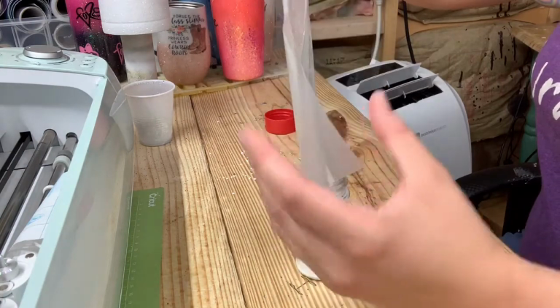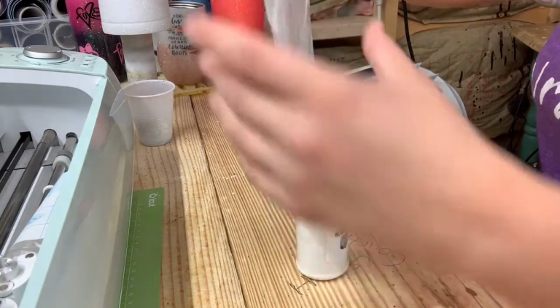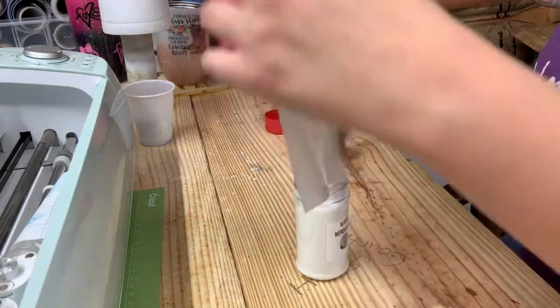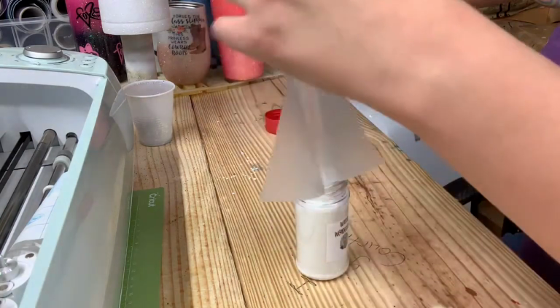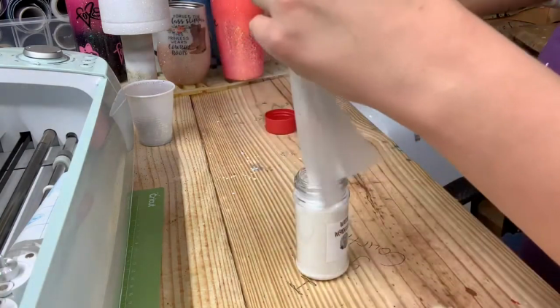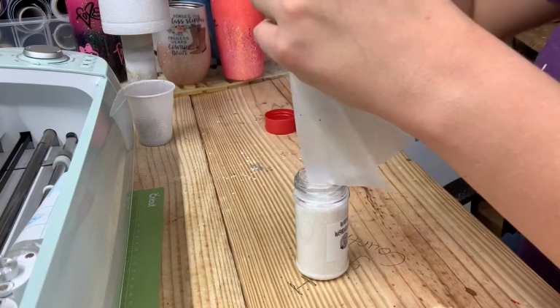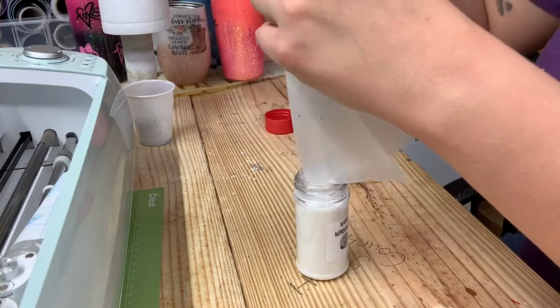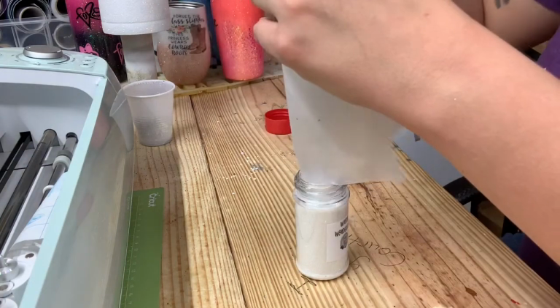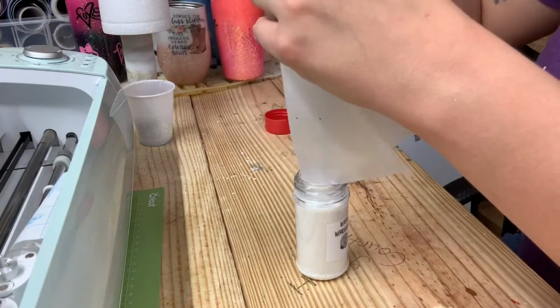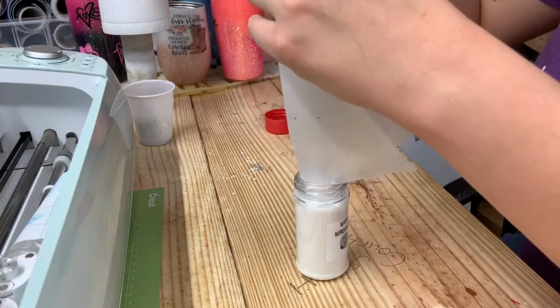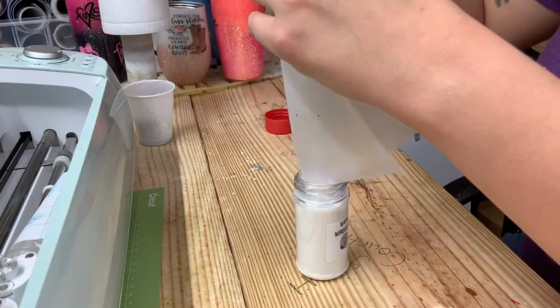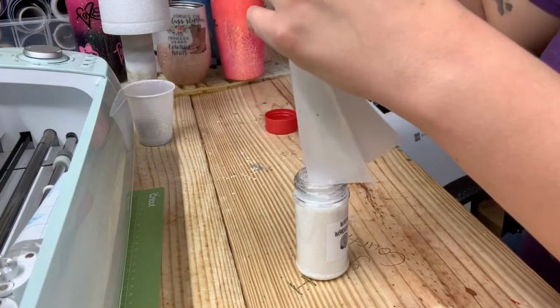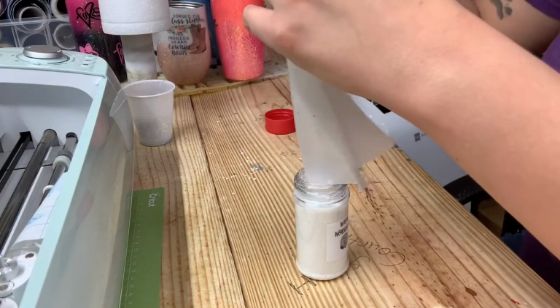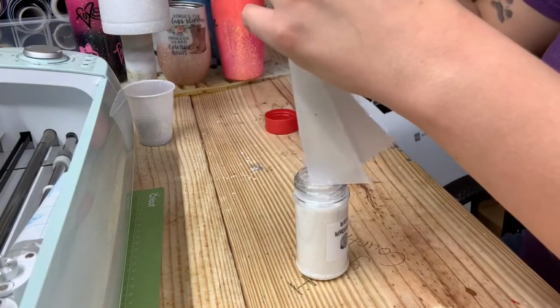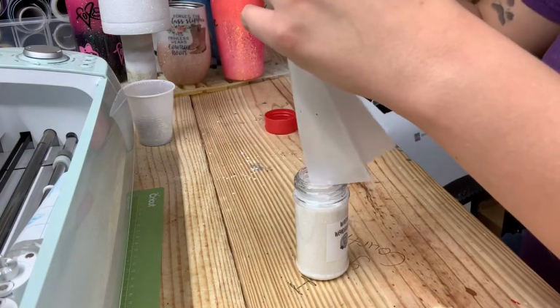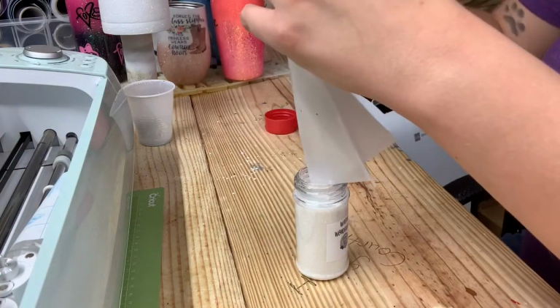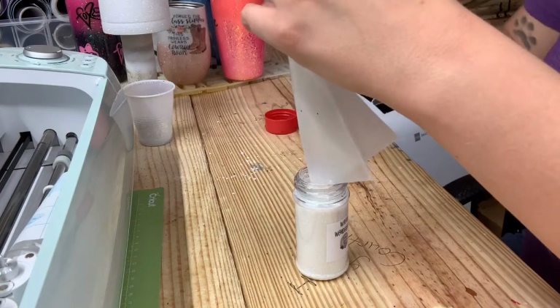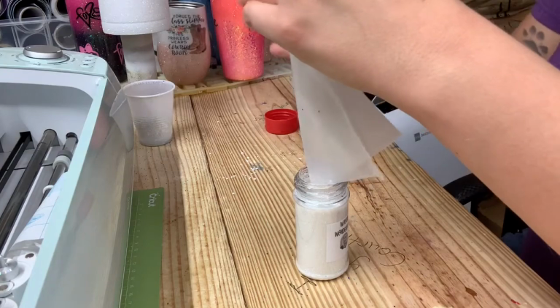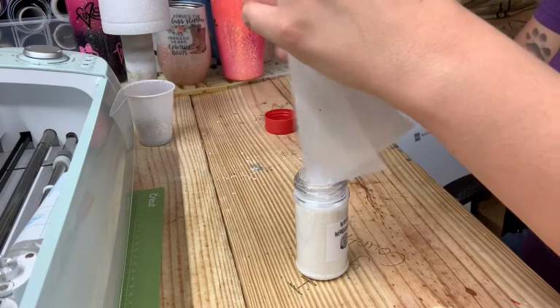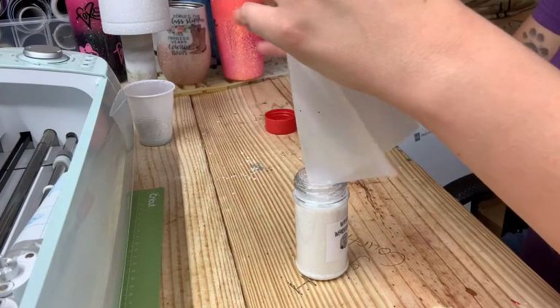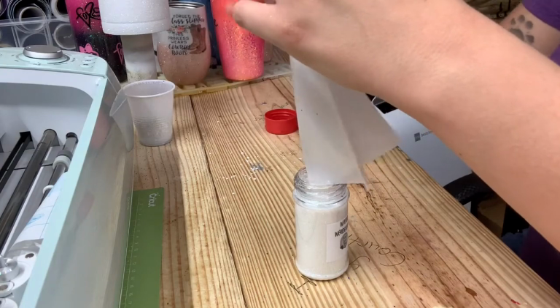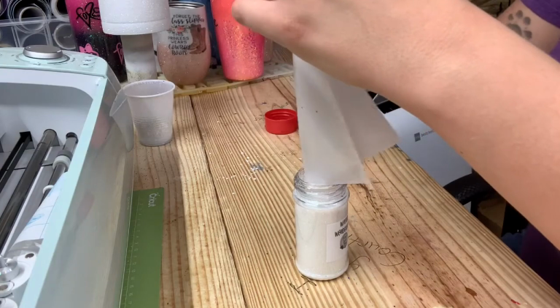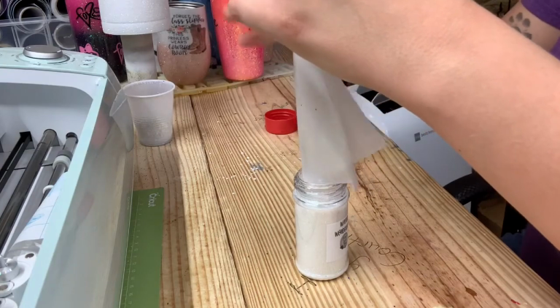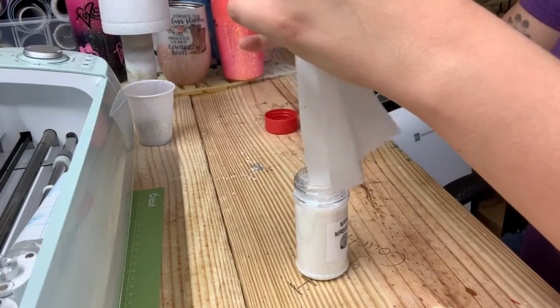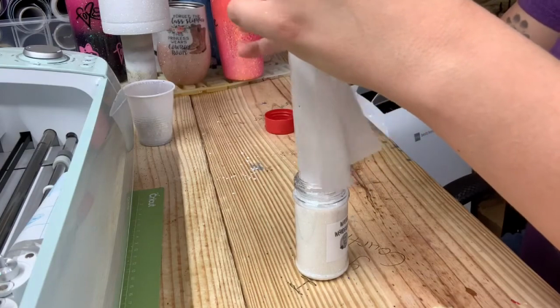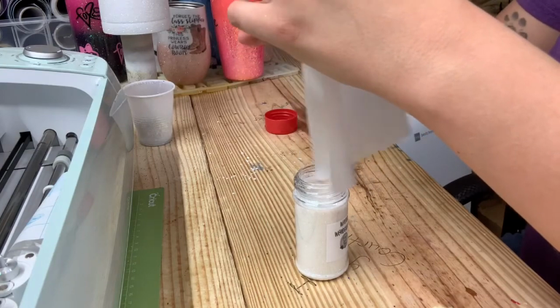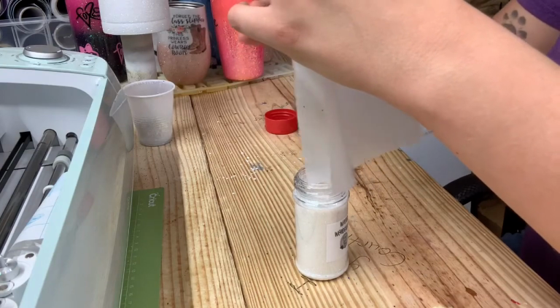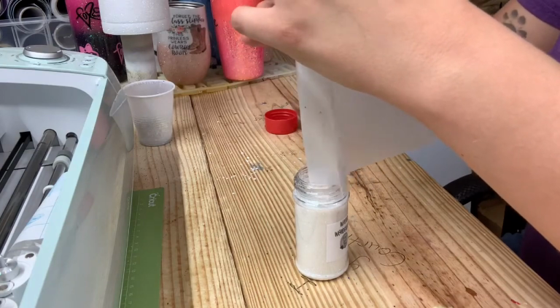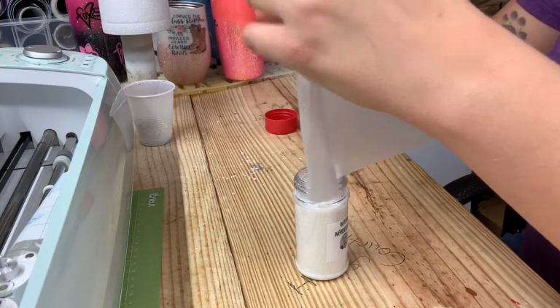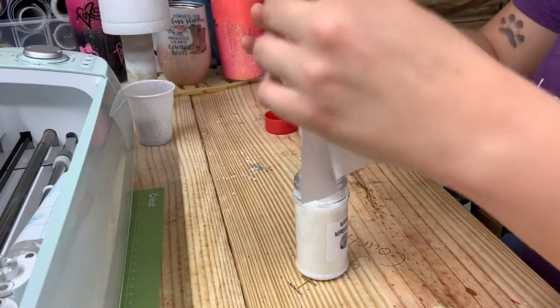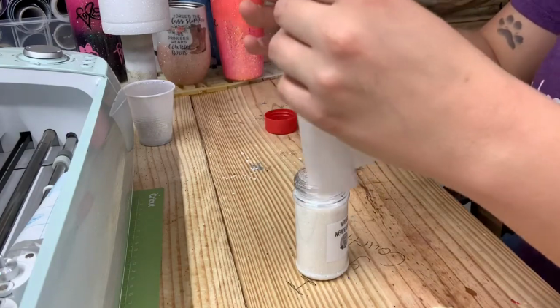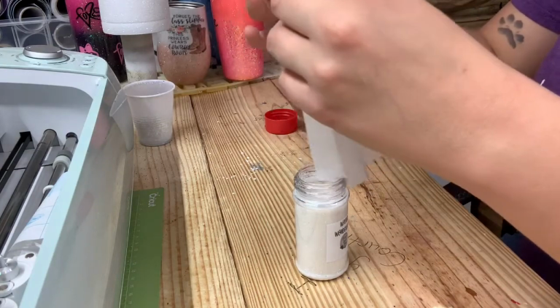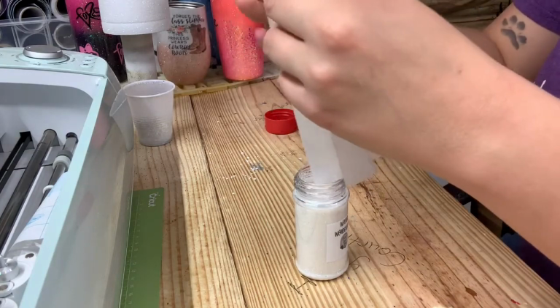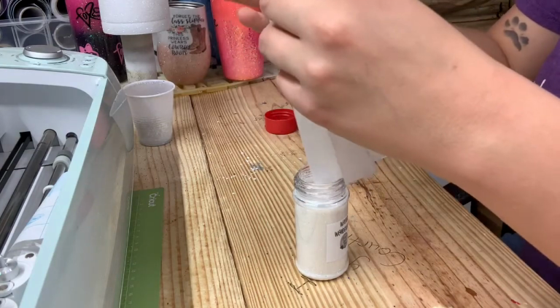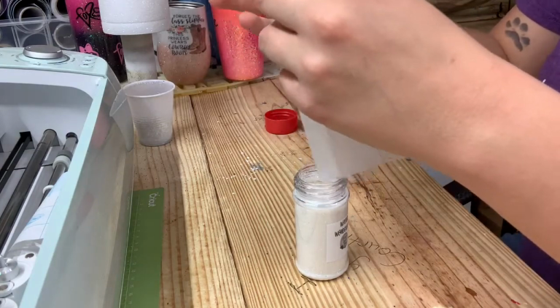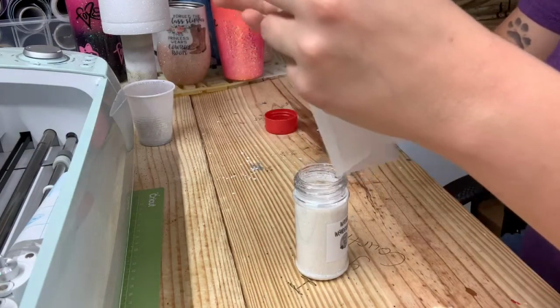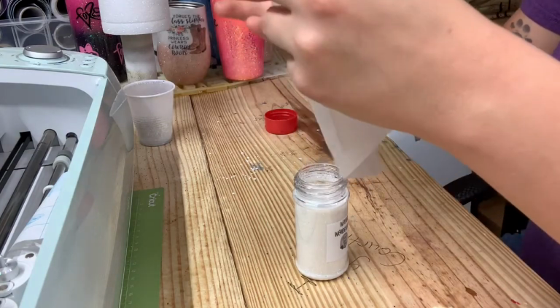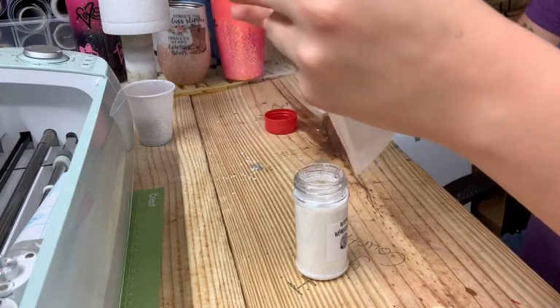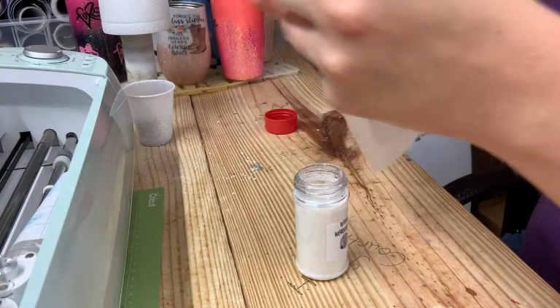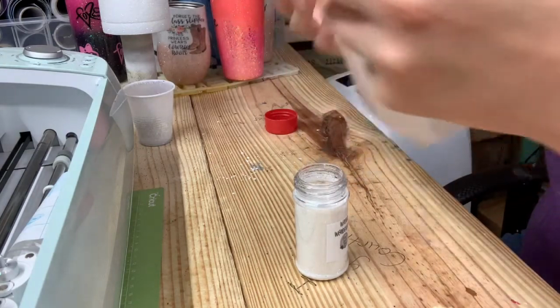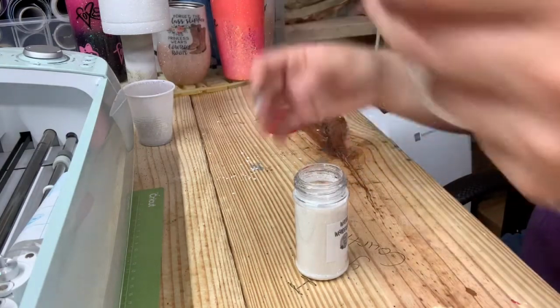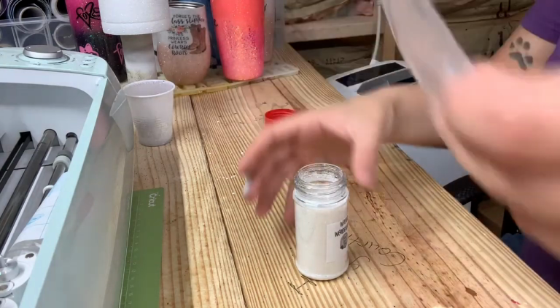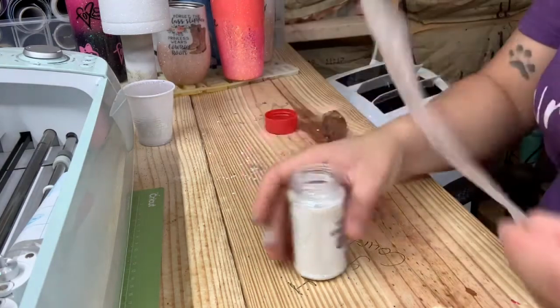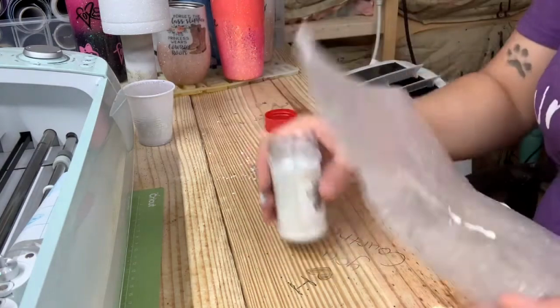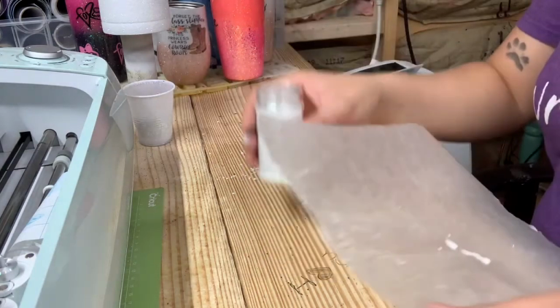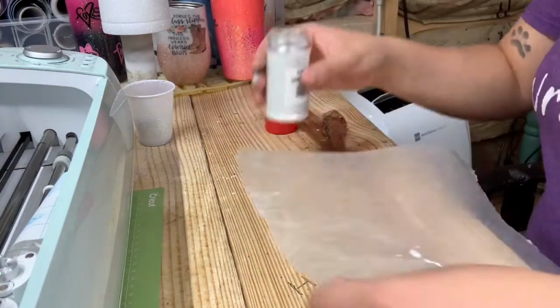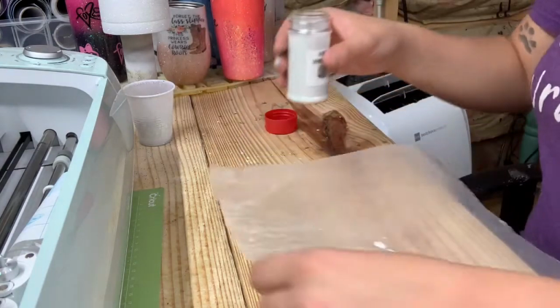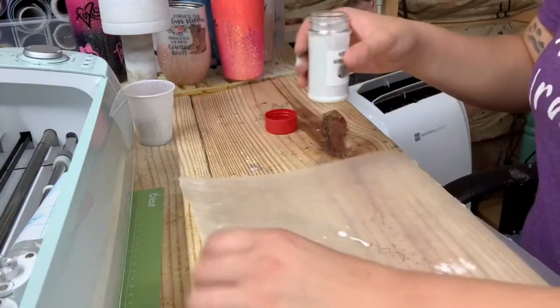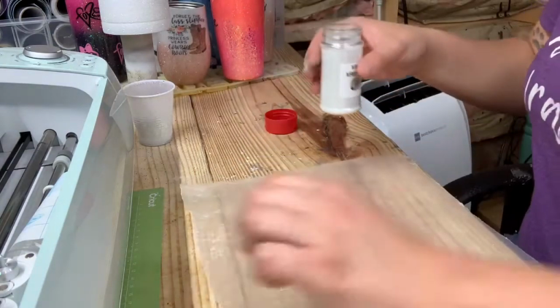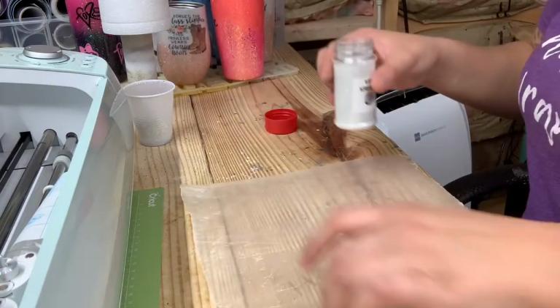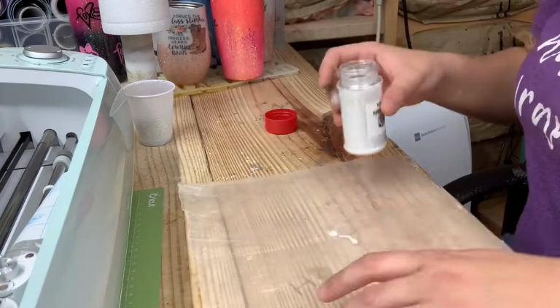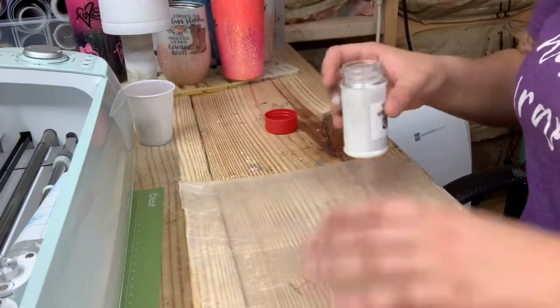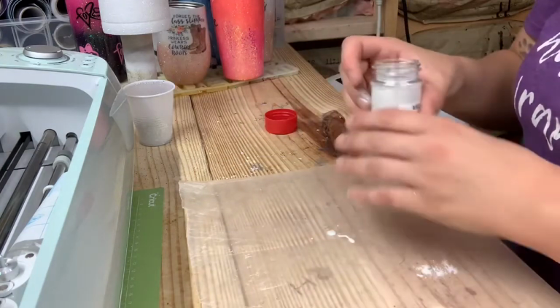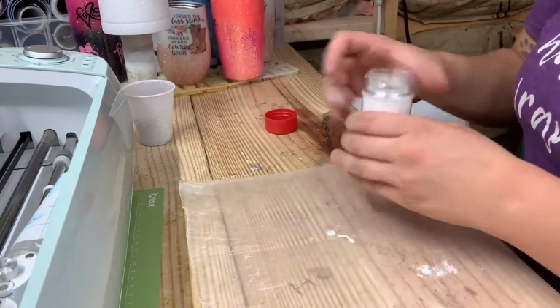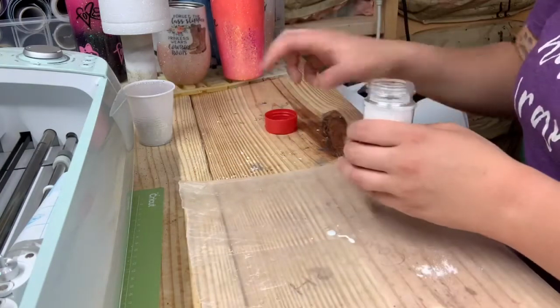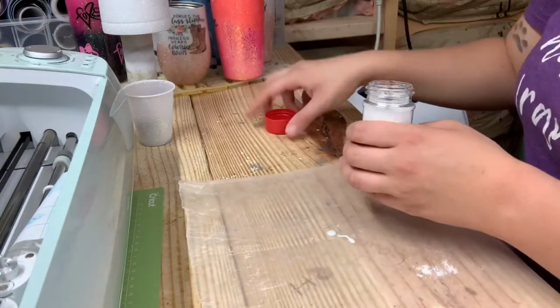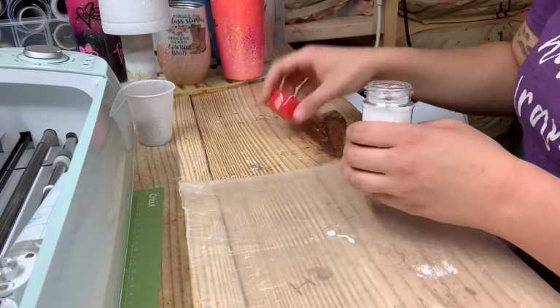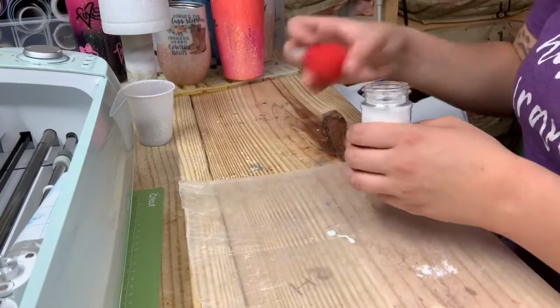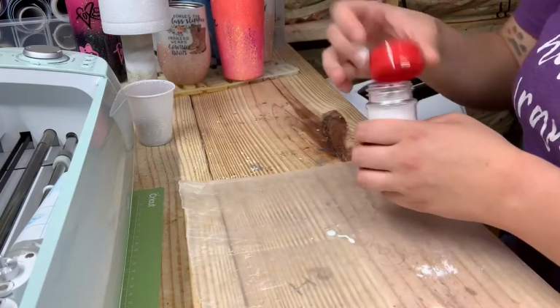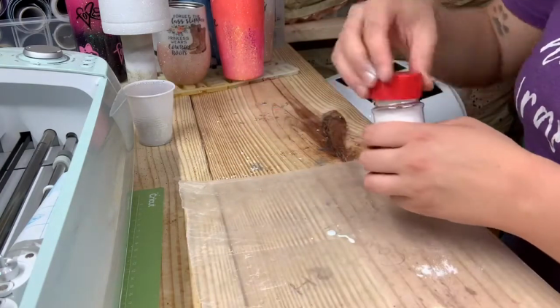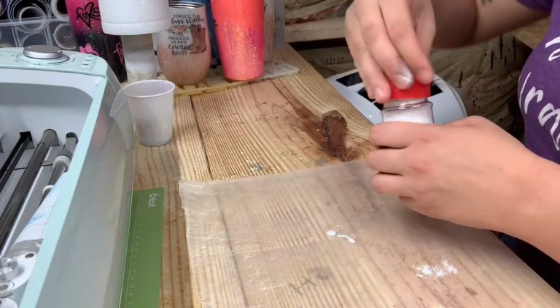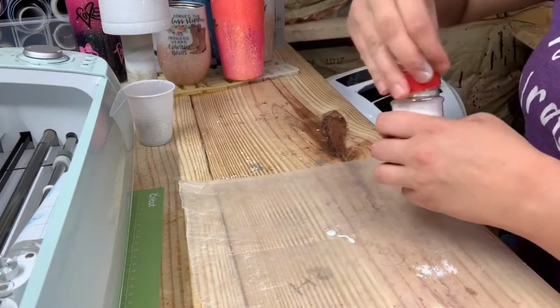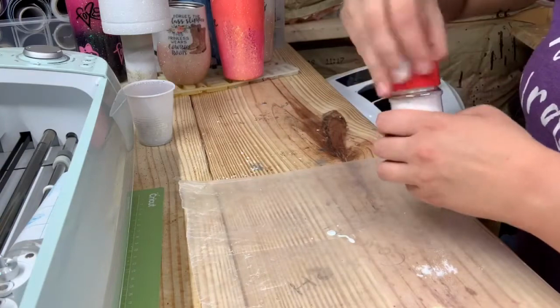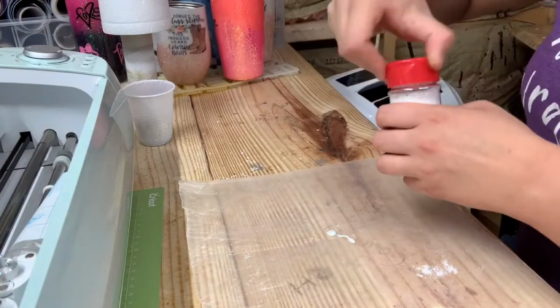Parchment paper is really cheap — you can get like several feet for about five bucks.